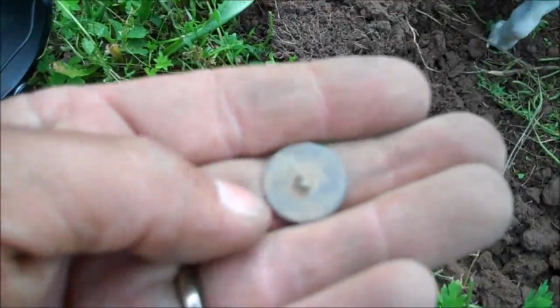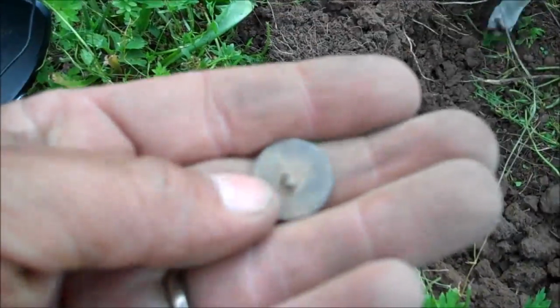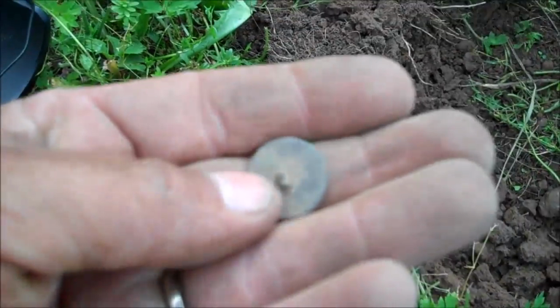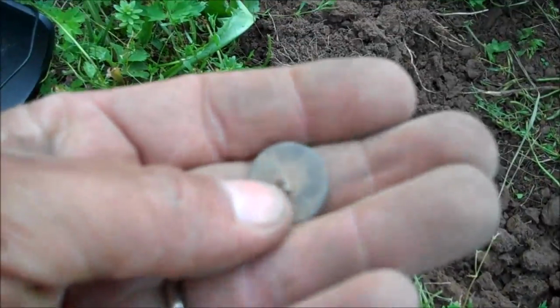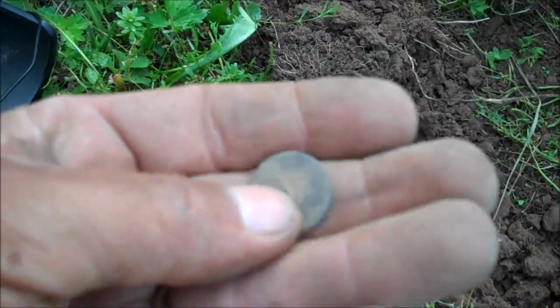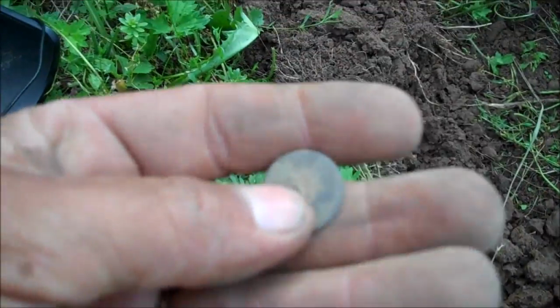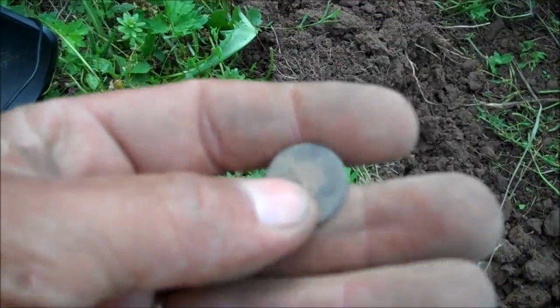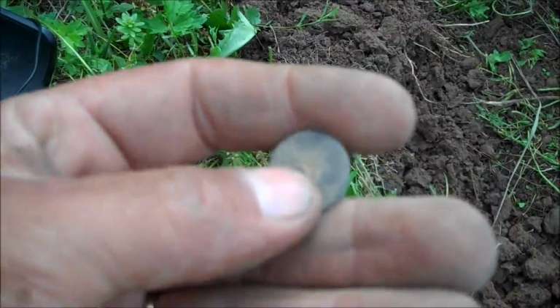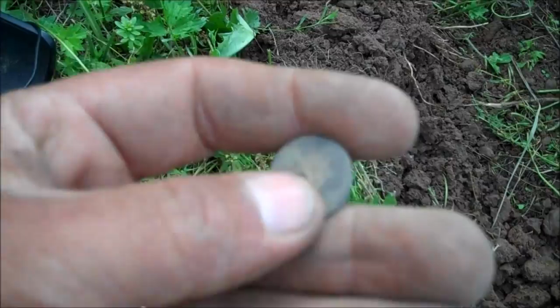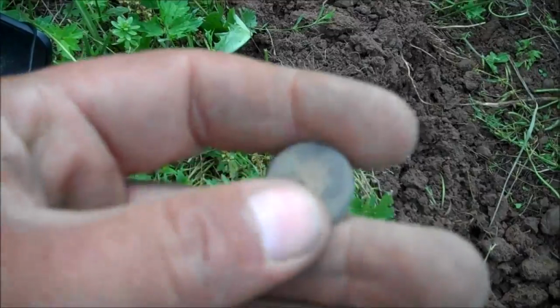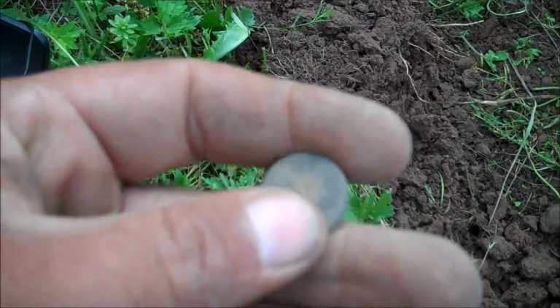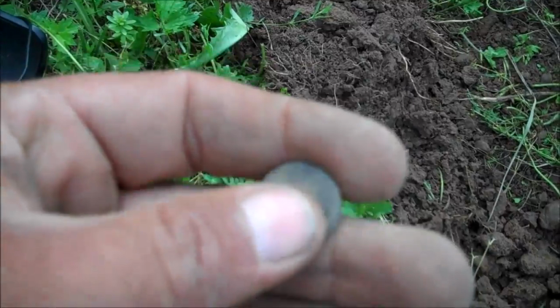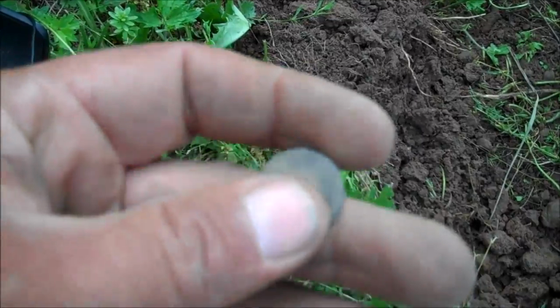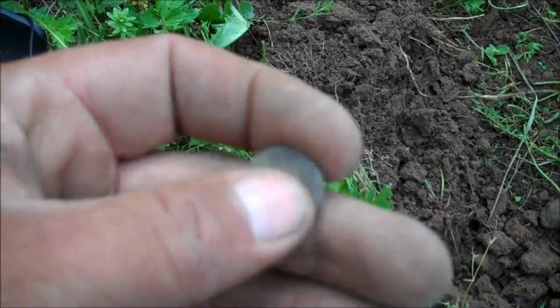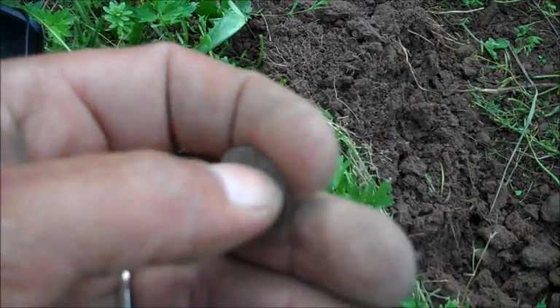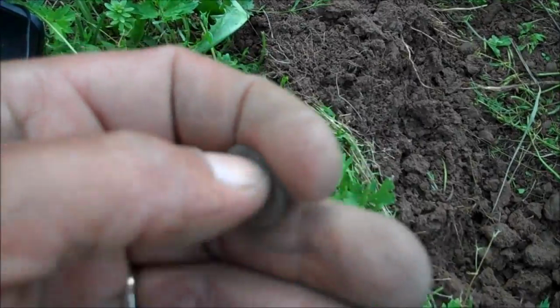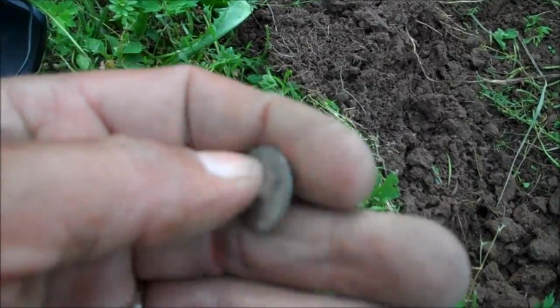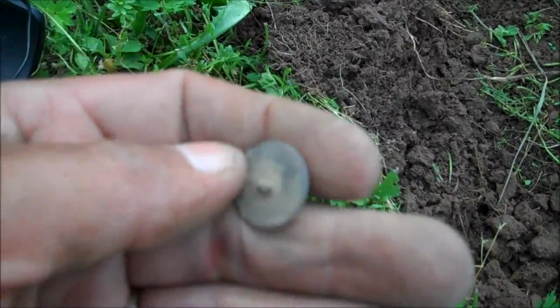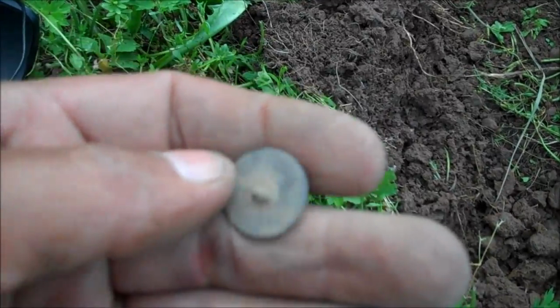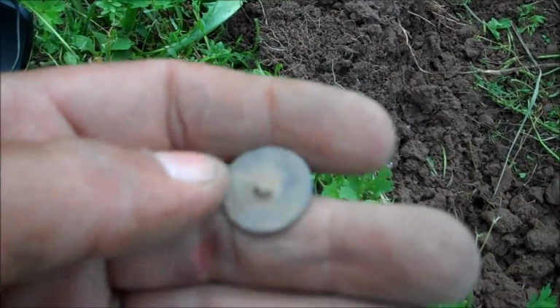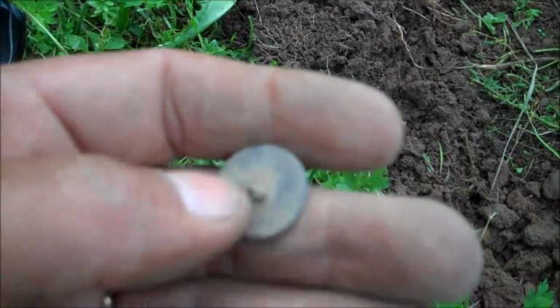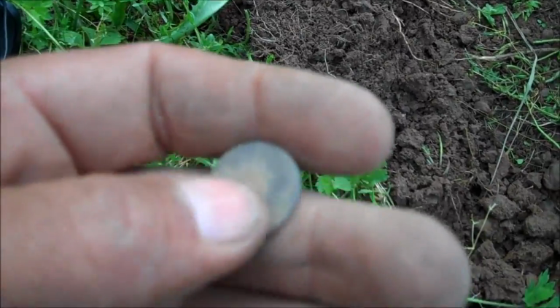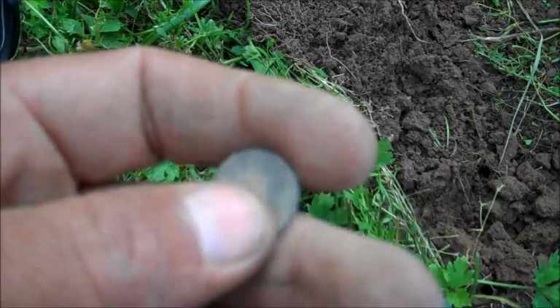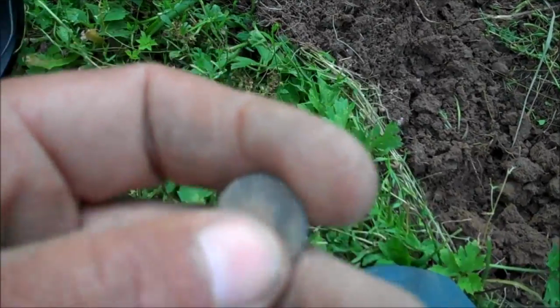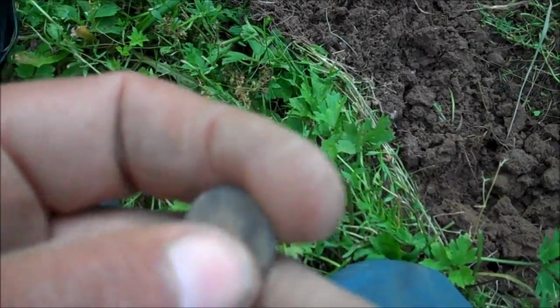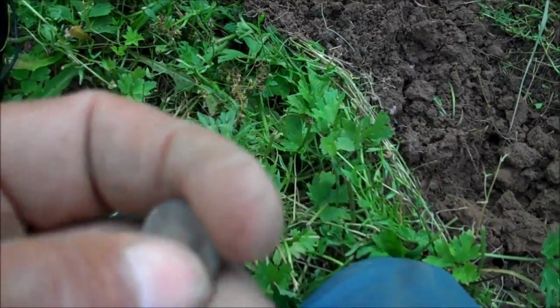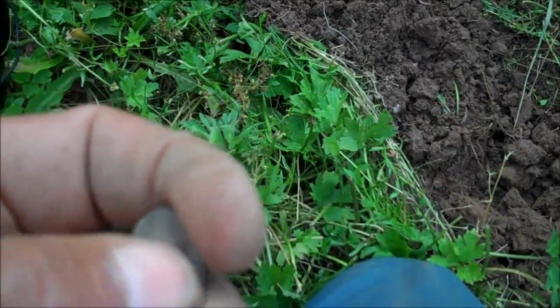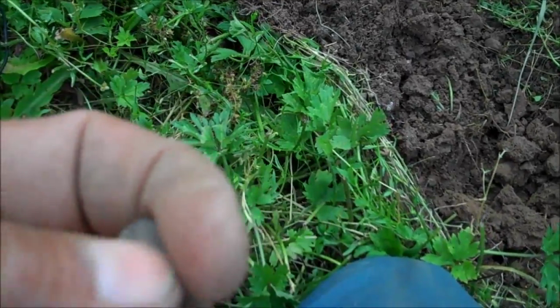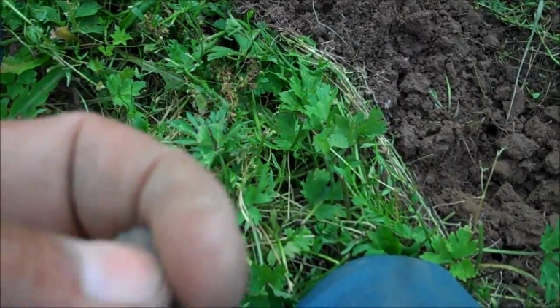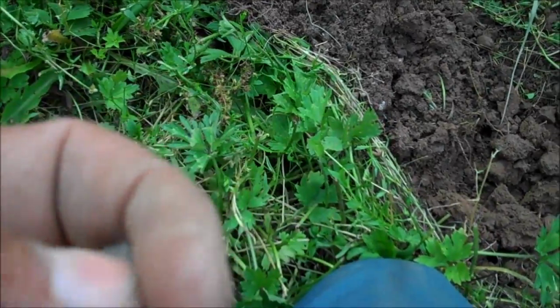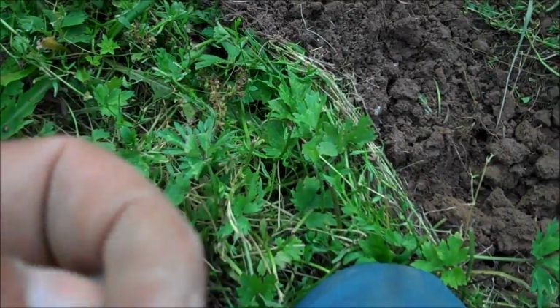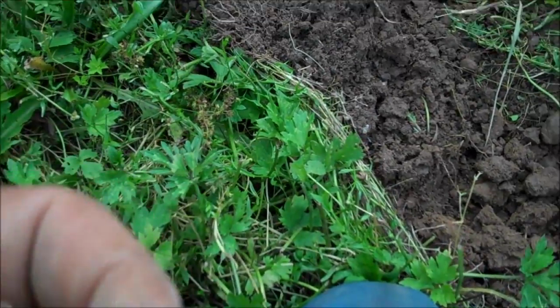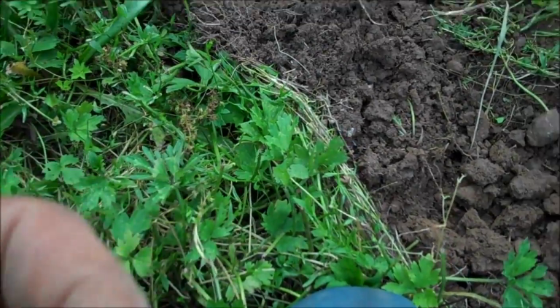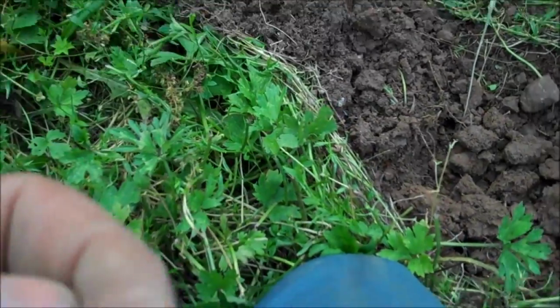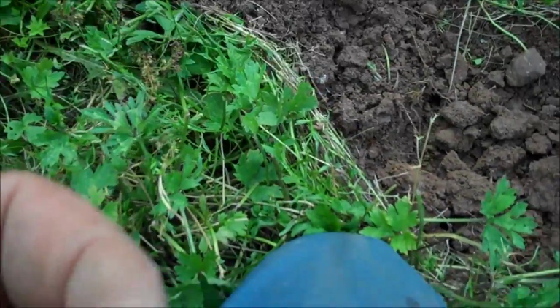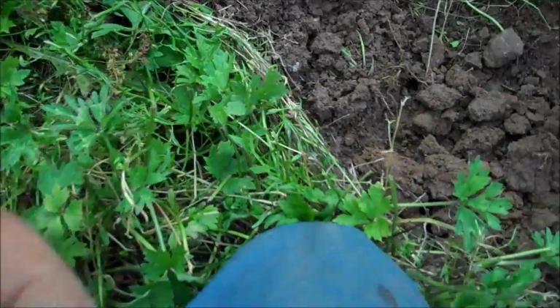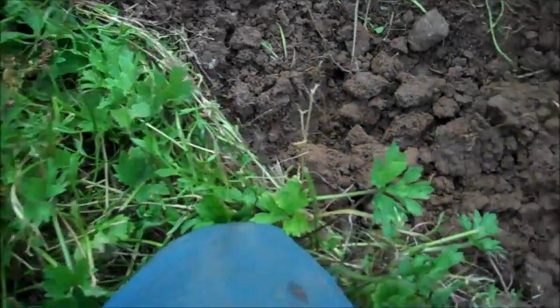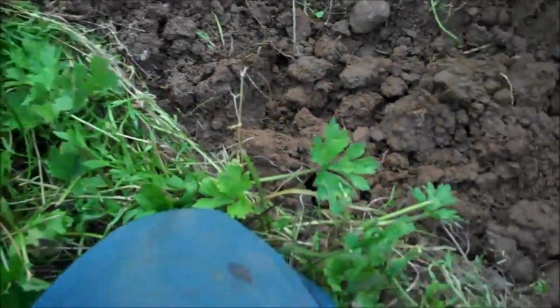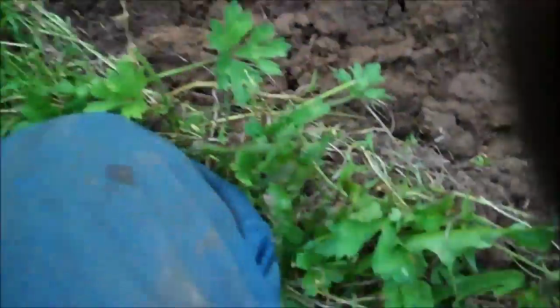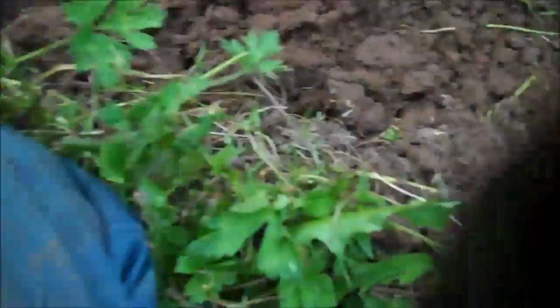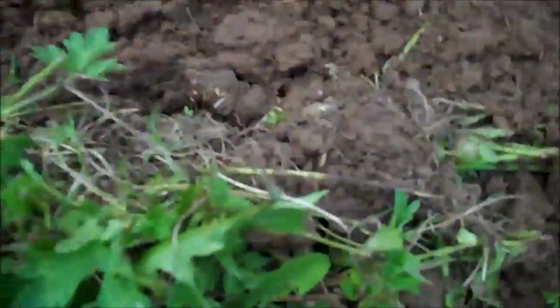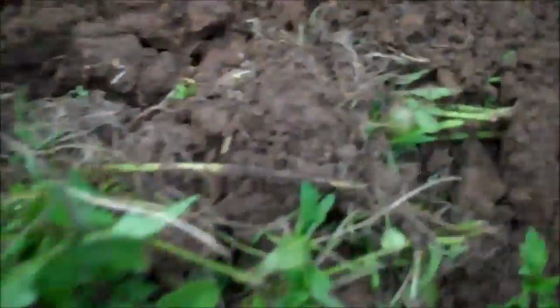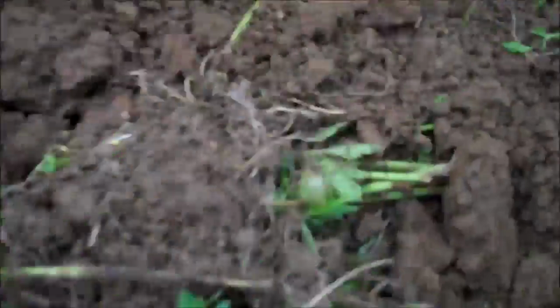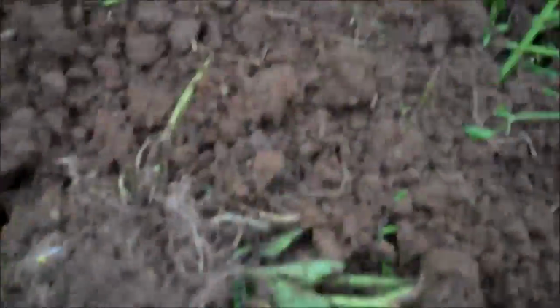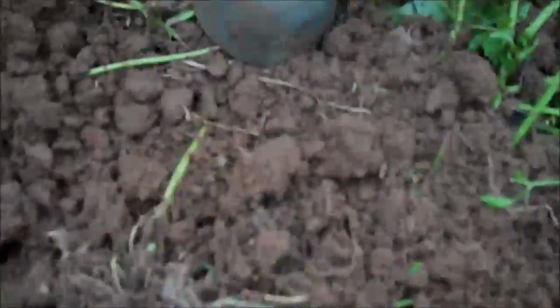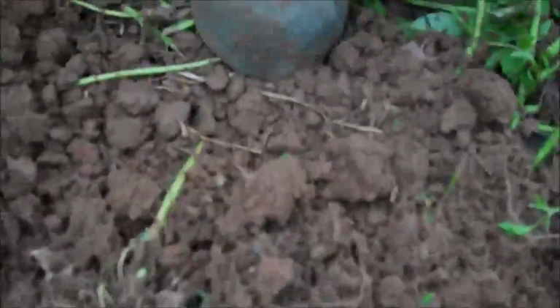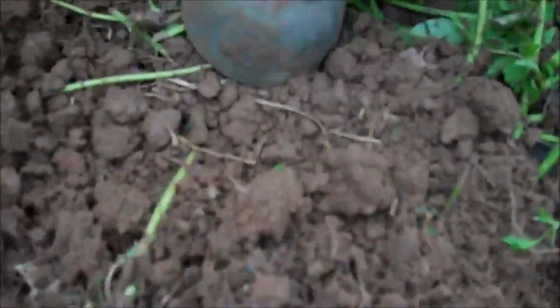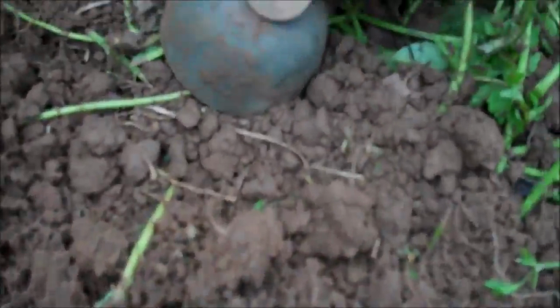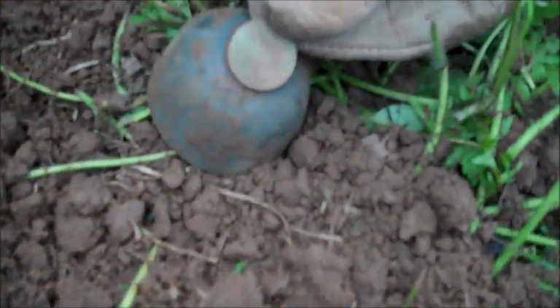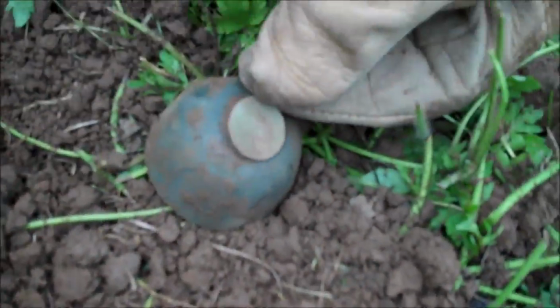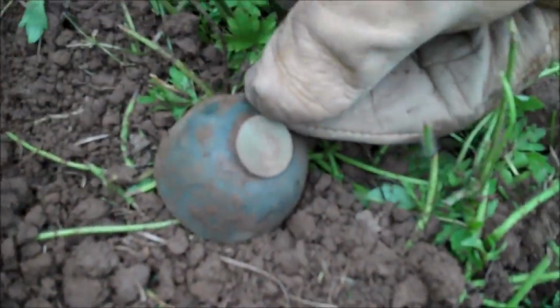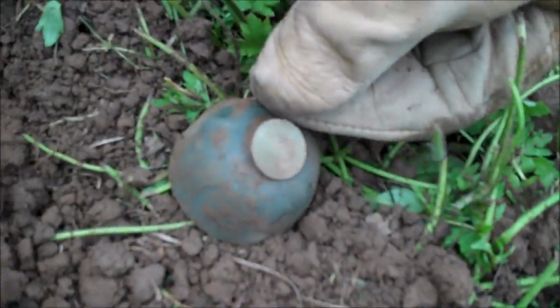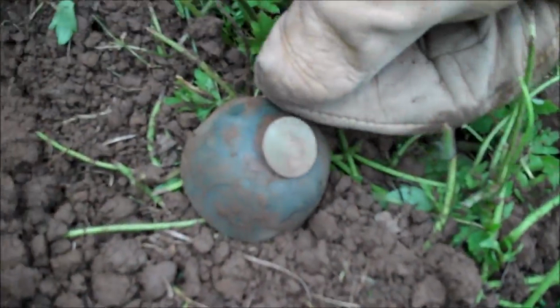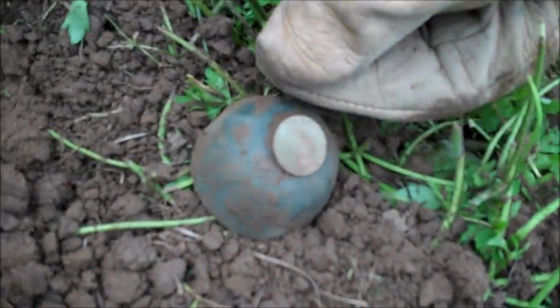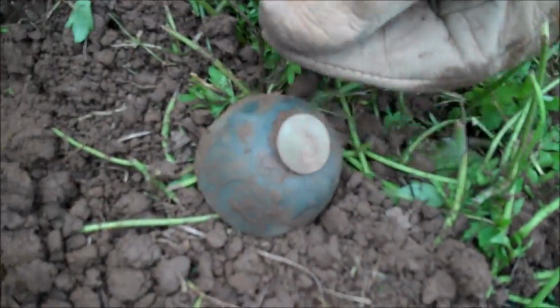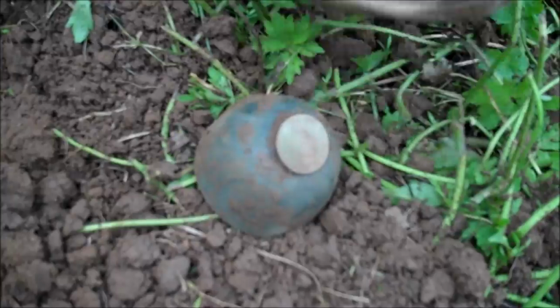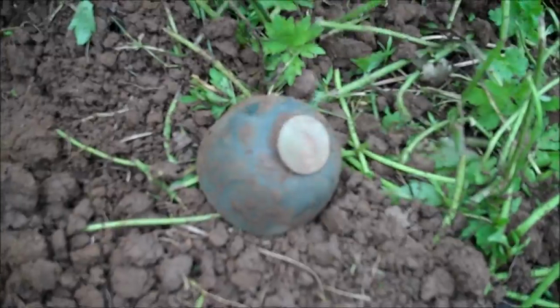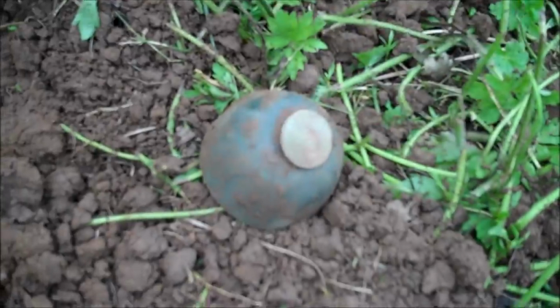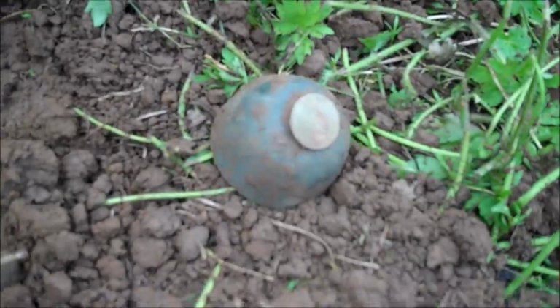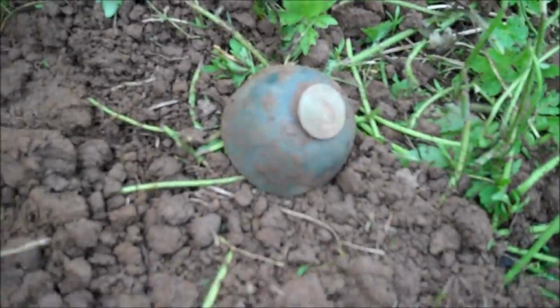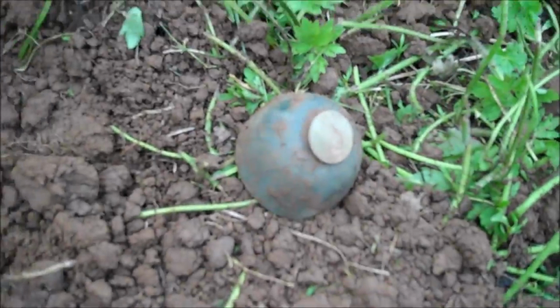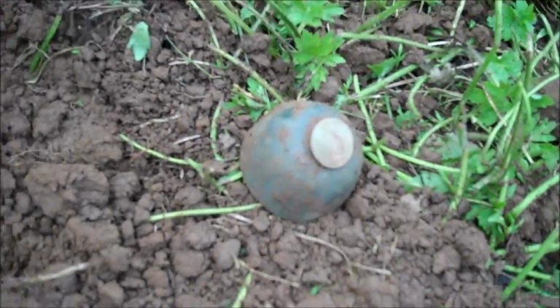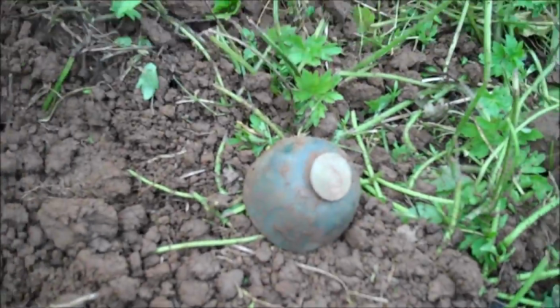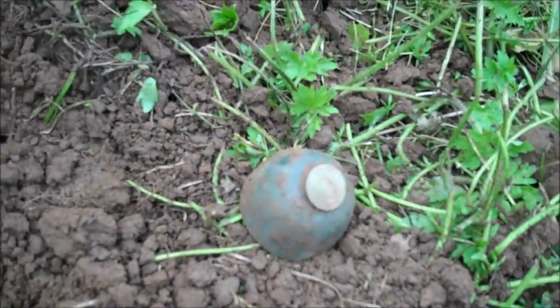I just dug a little flat button. There's a little Canadian penny, 1942.